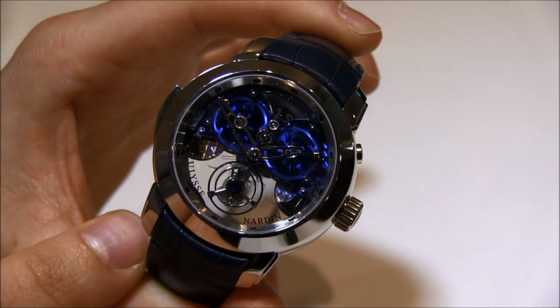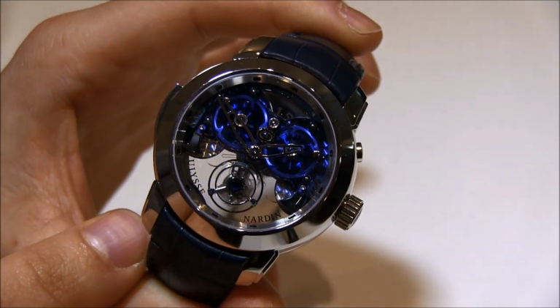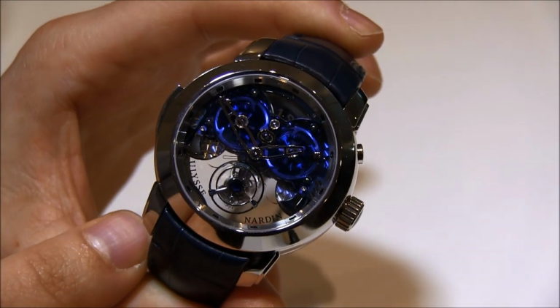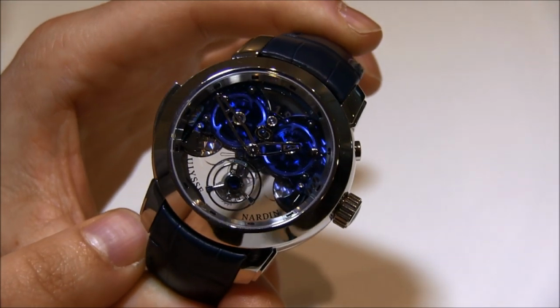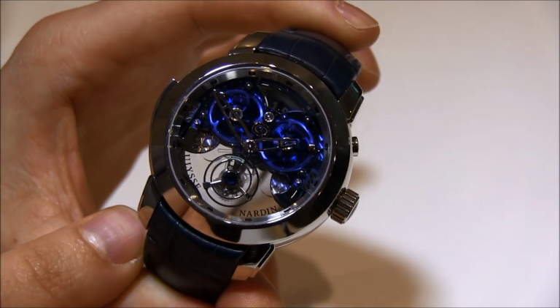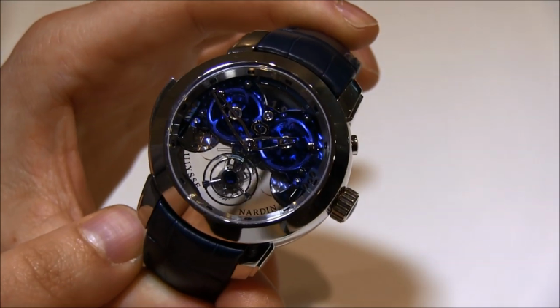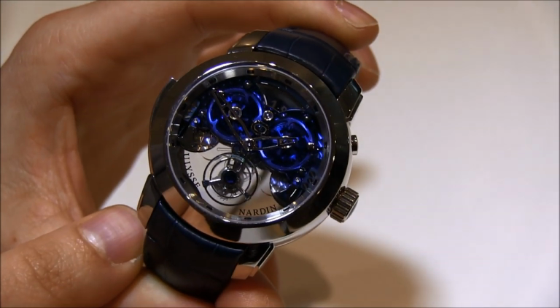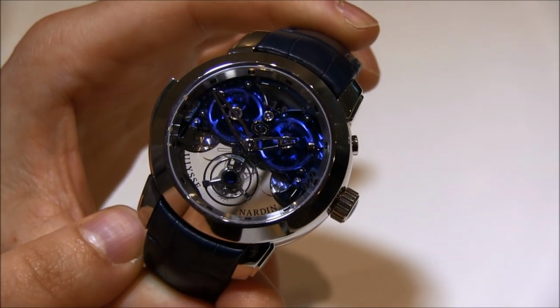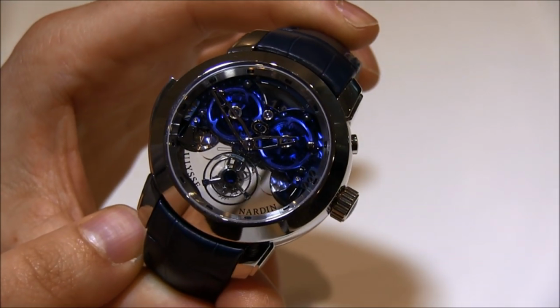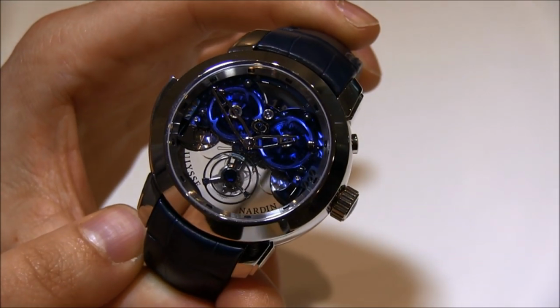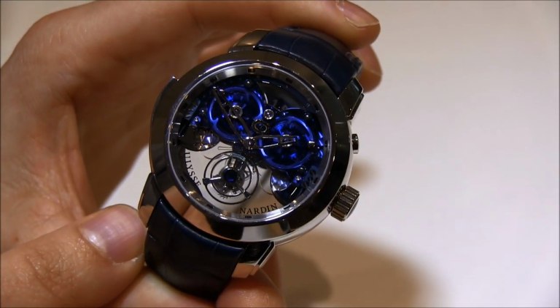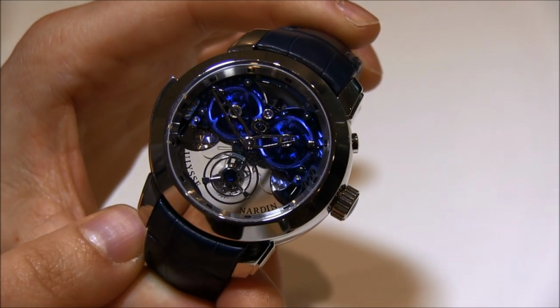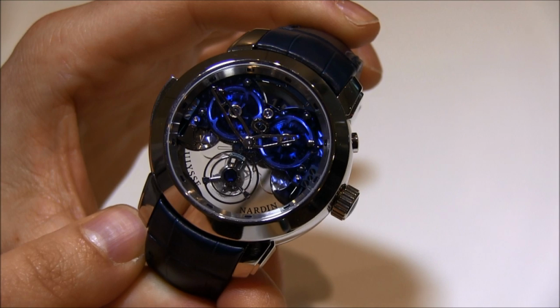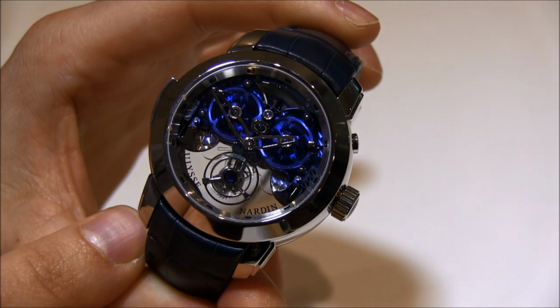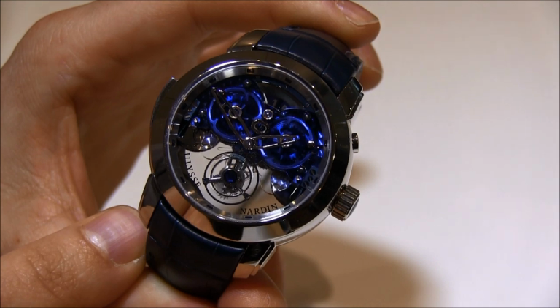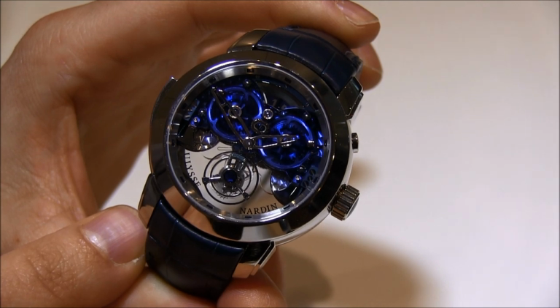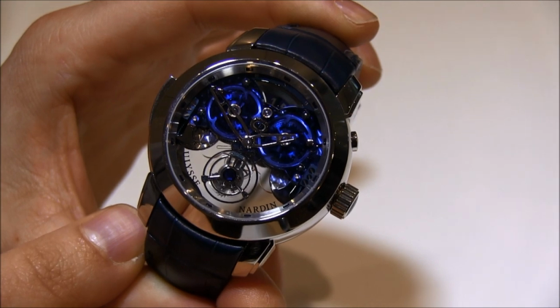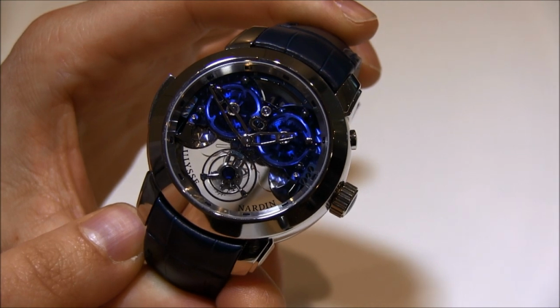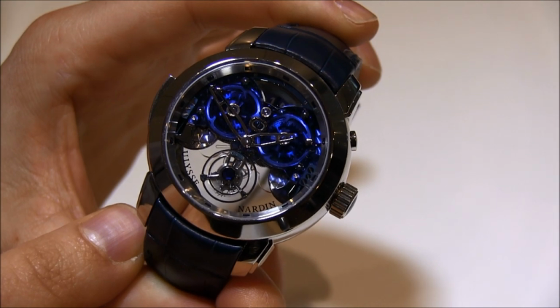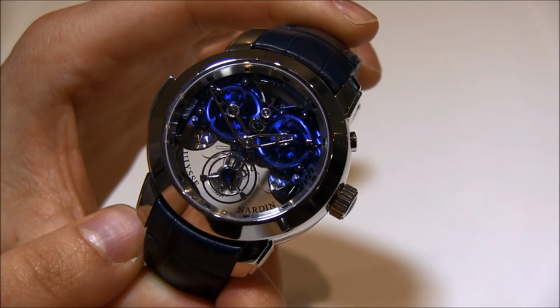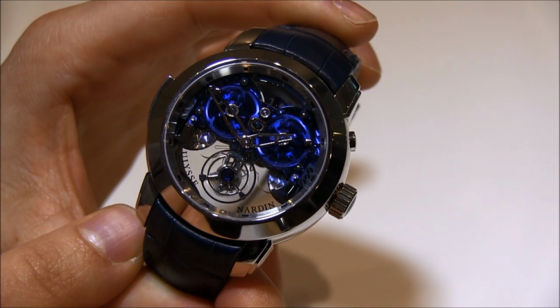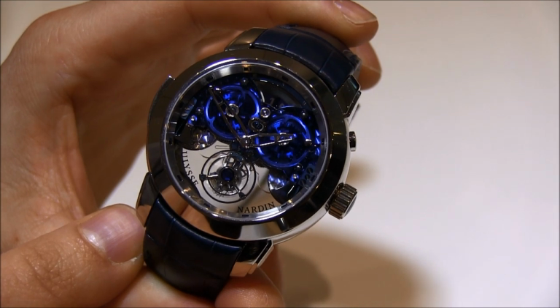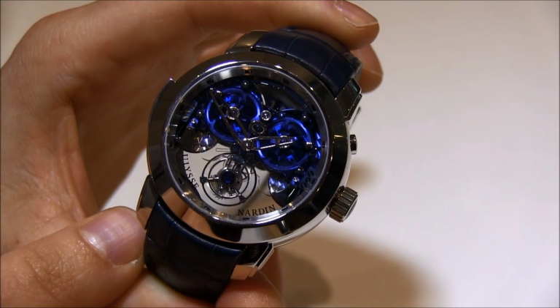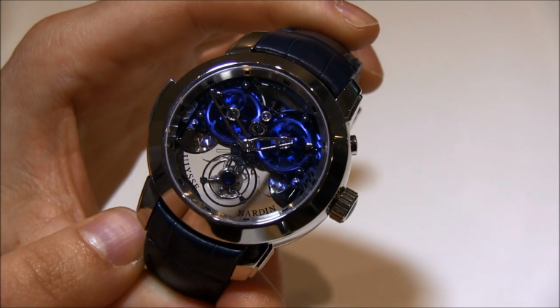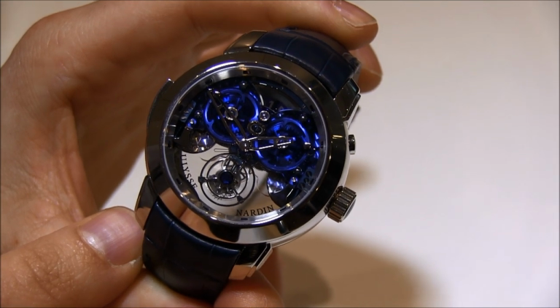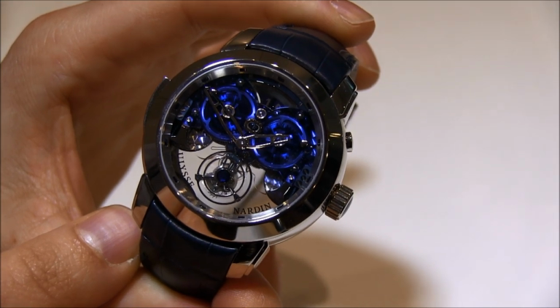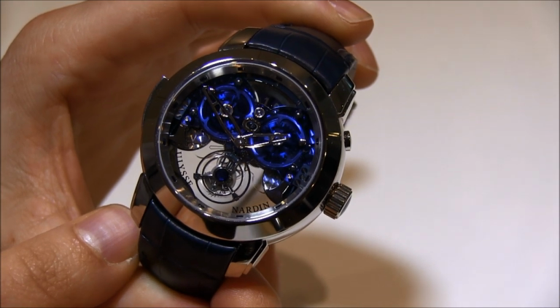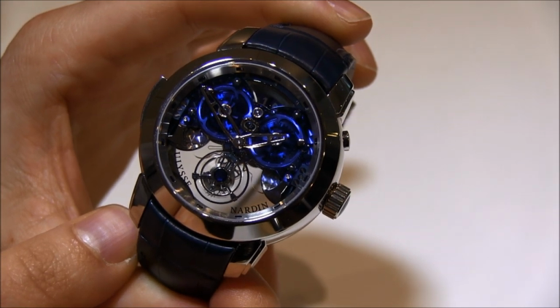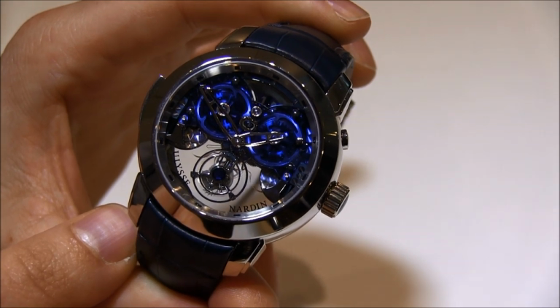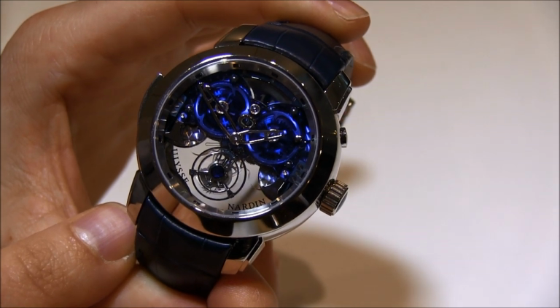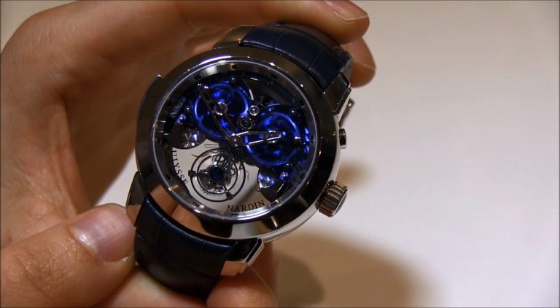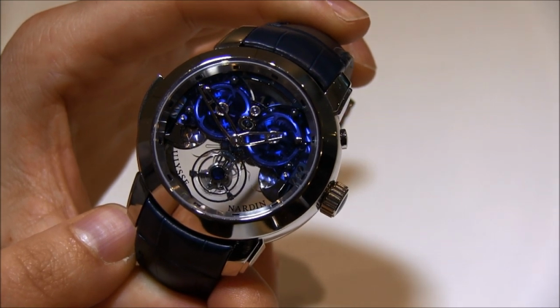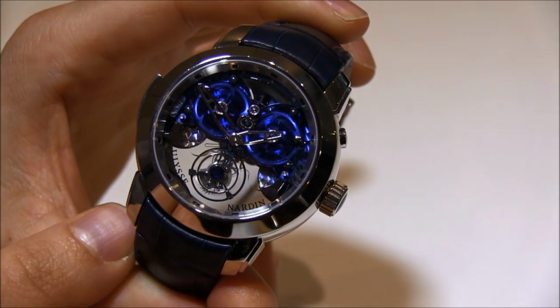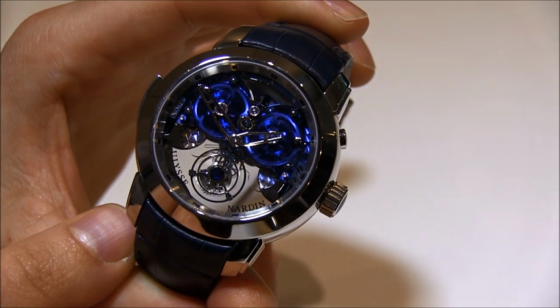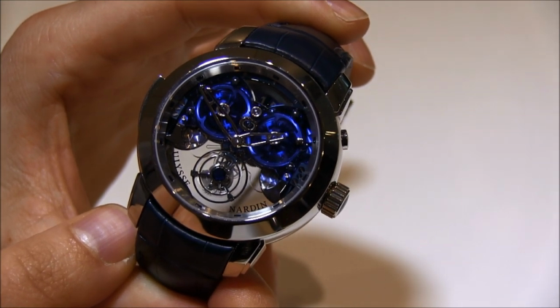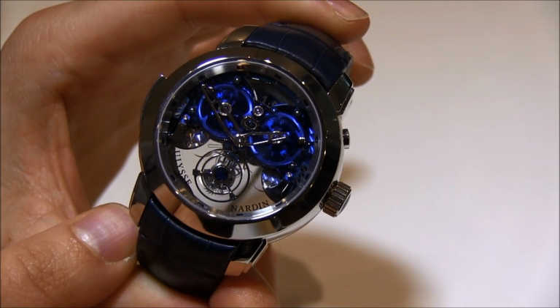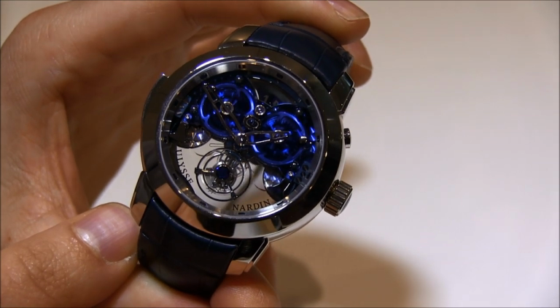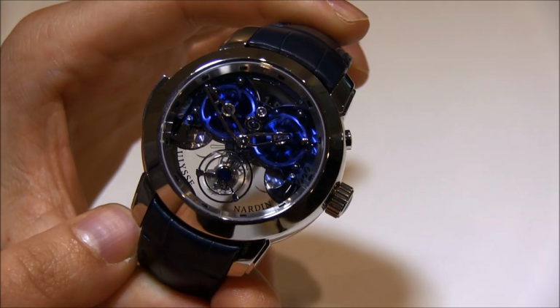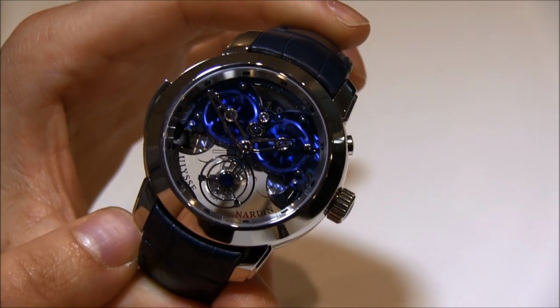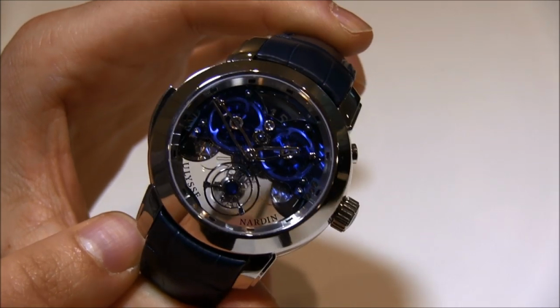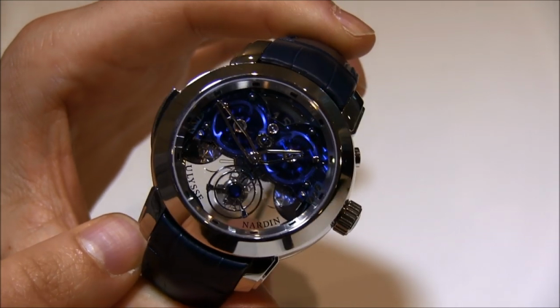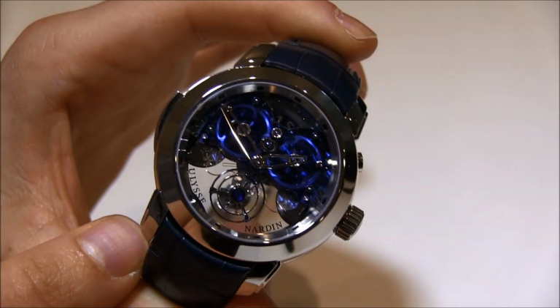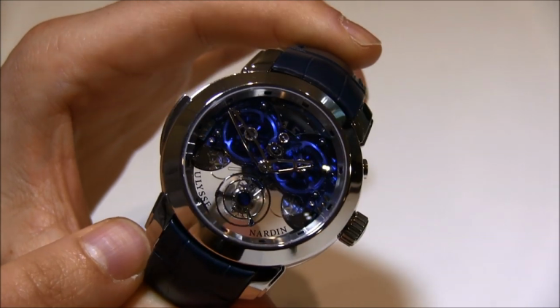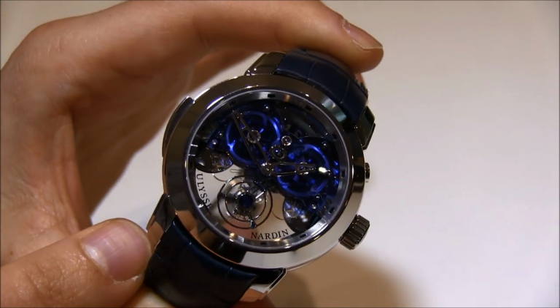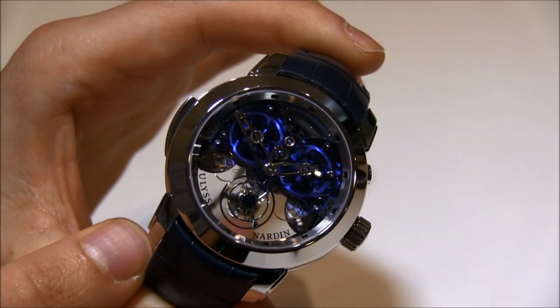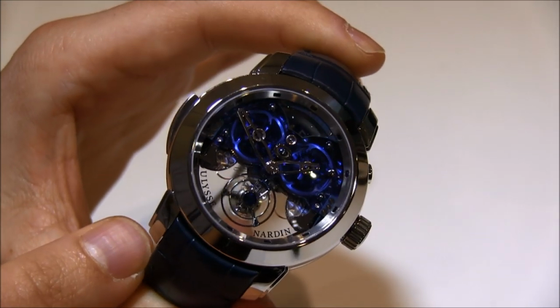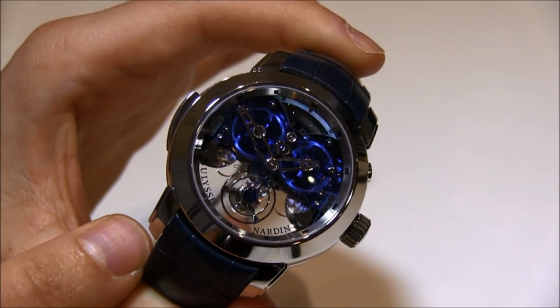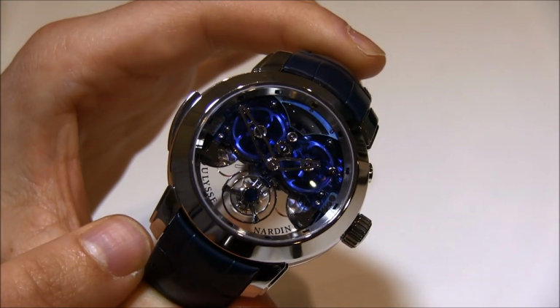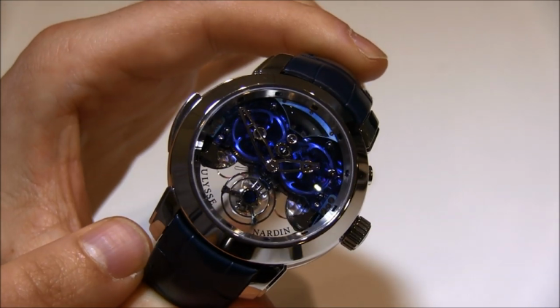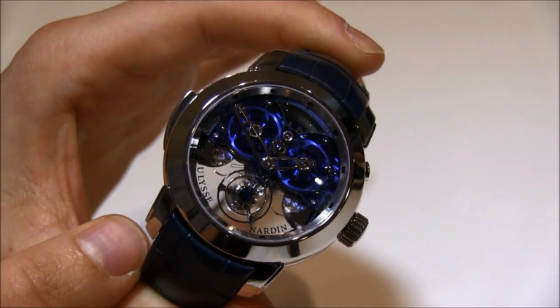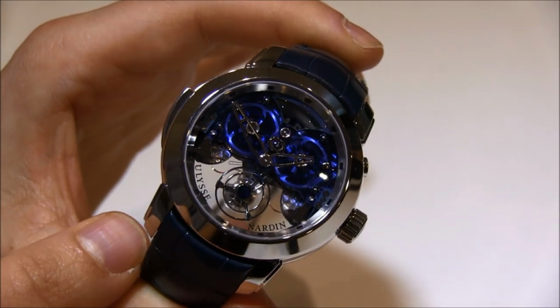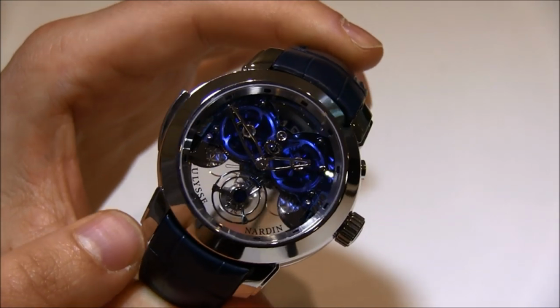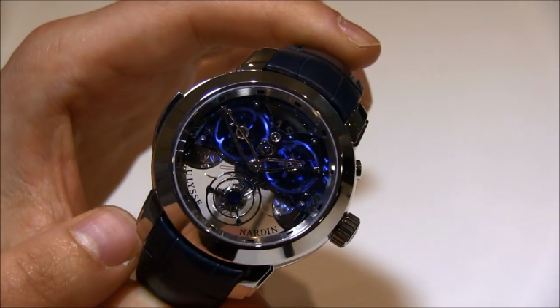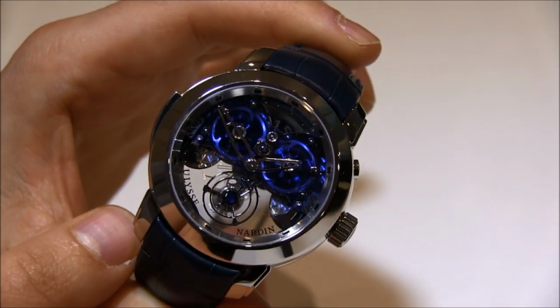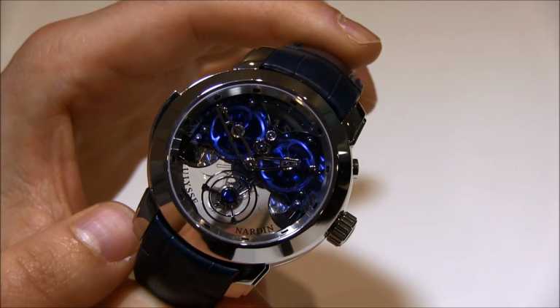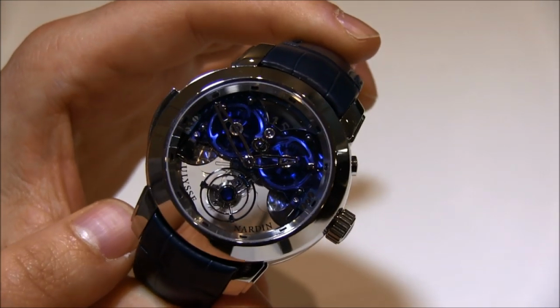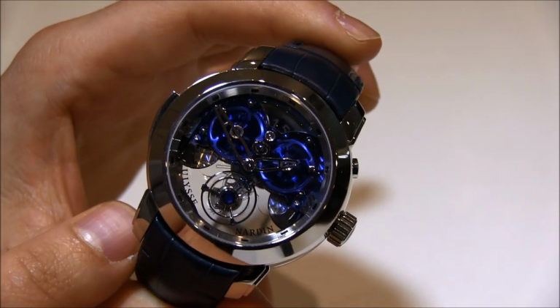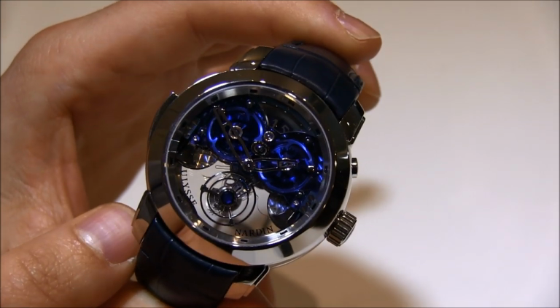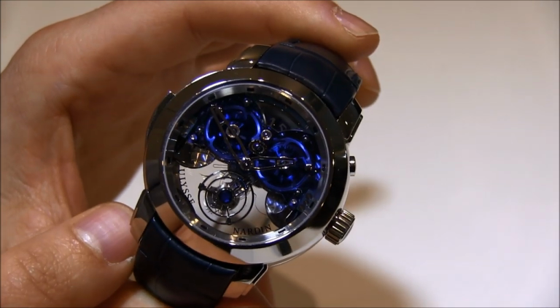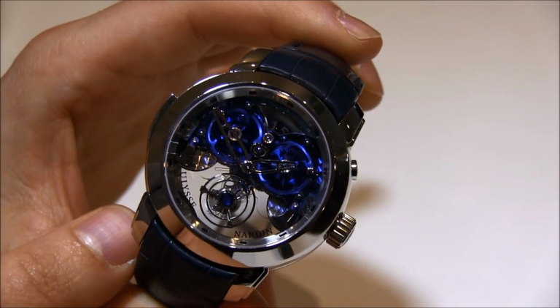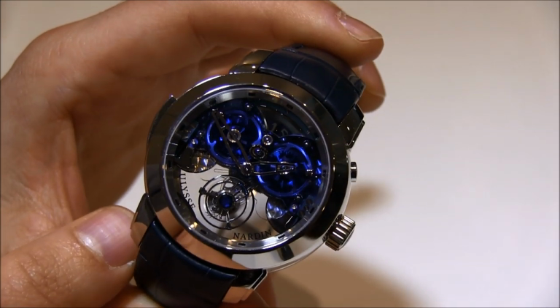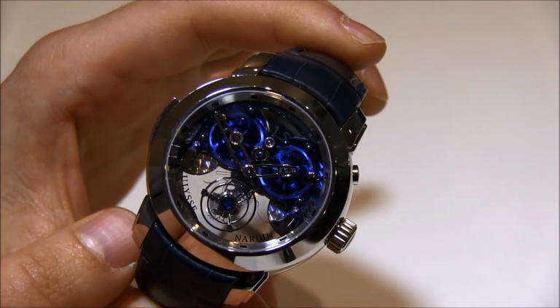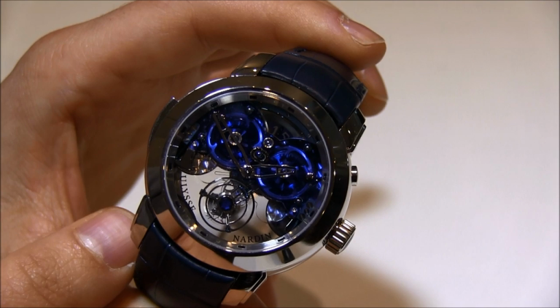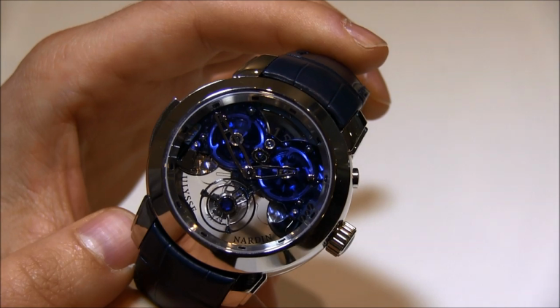It has a Westminster Minute Repeater, a Sonnerie, and a Flying Tourbillon. And it looks really fantastic.